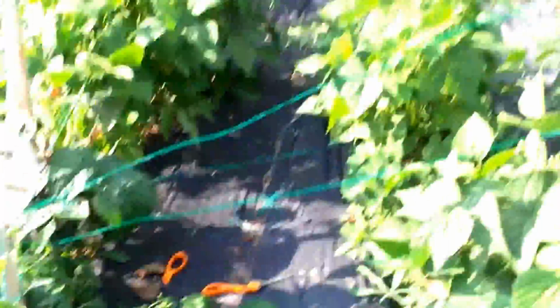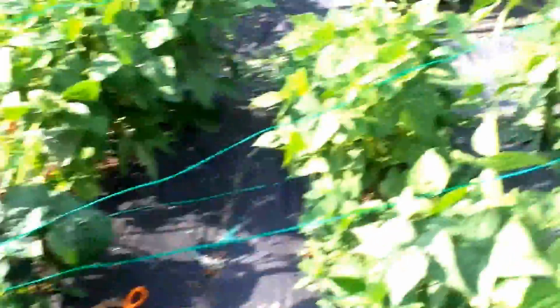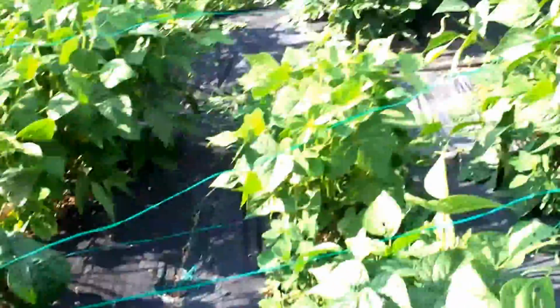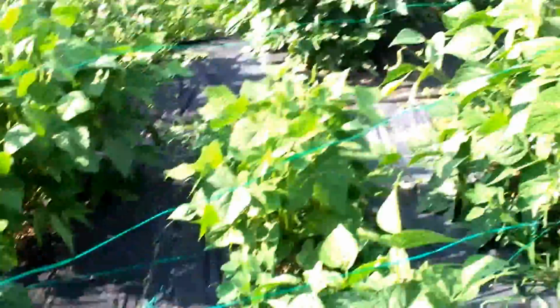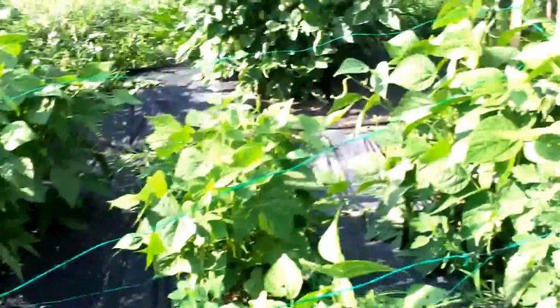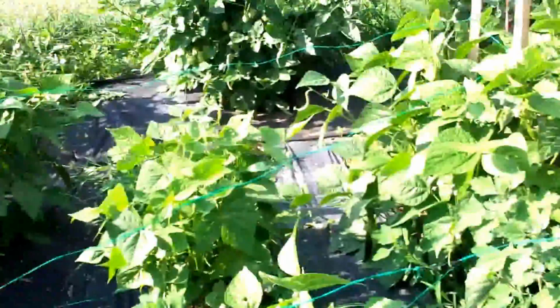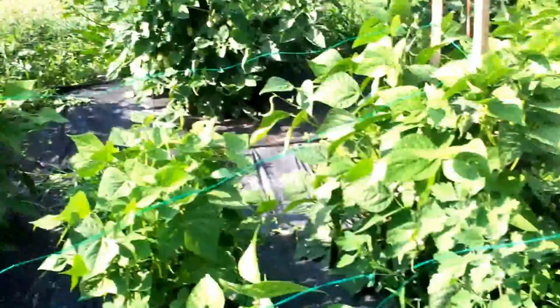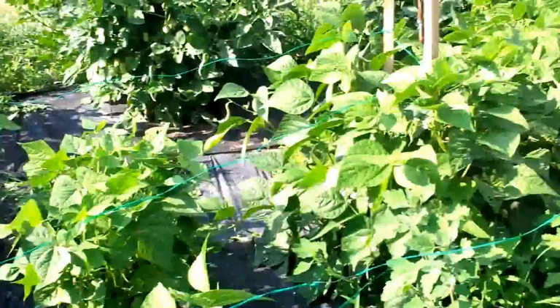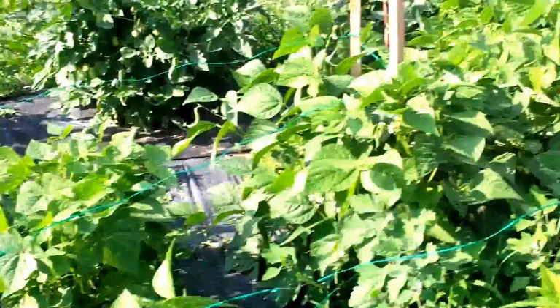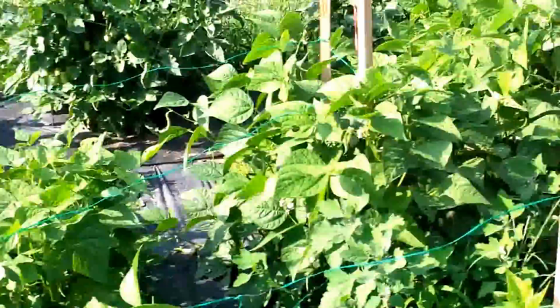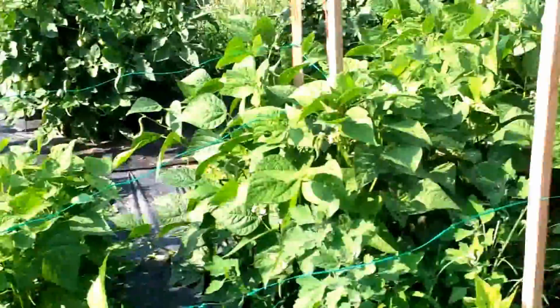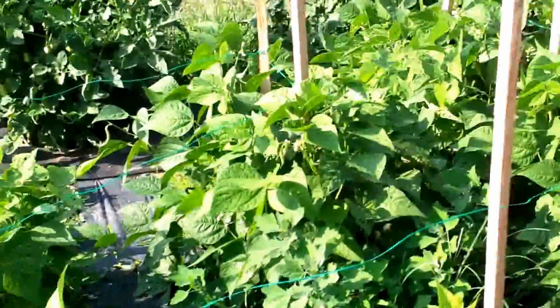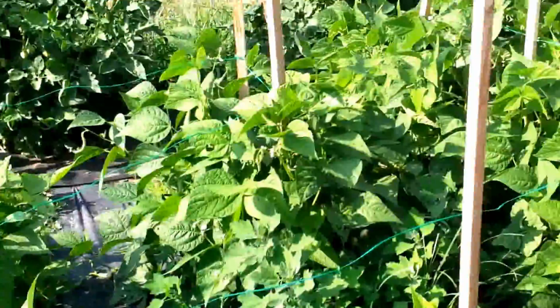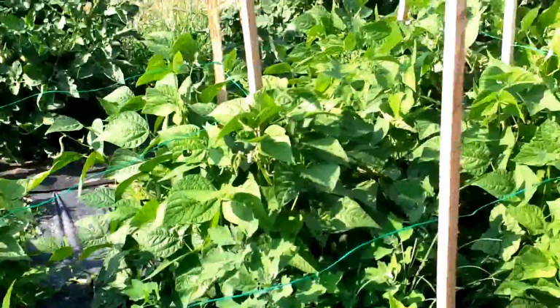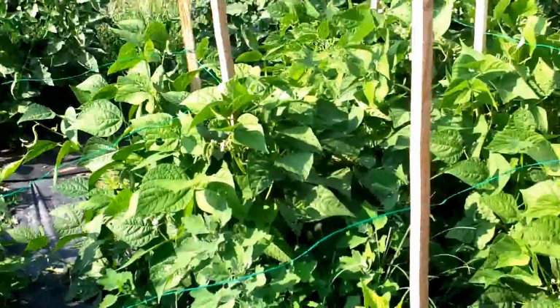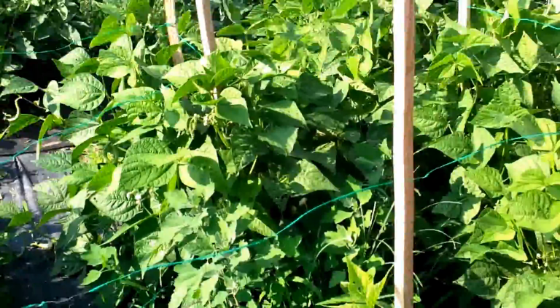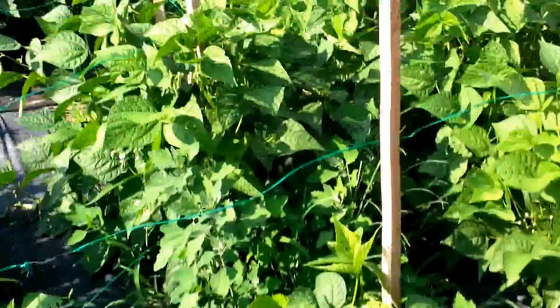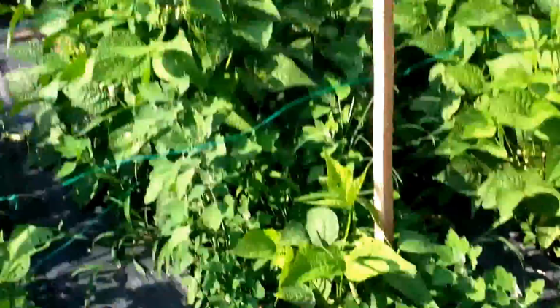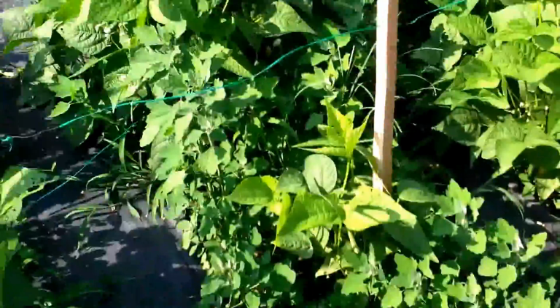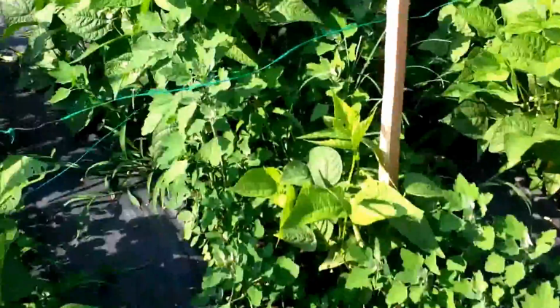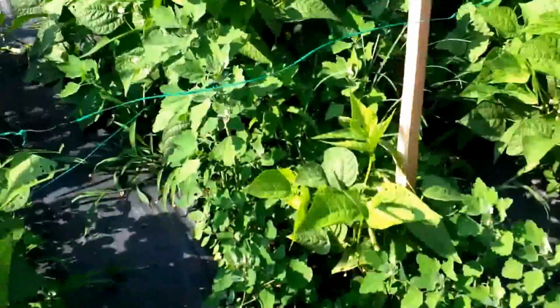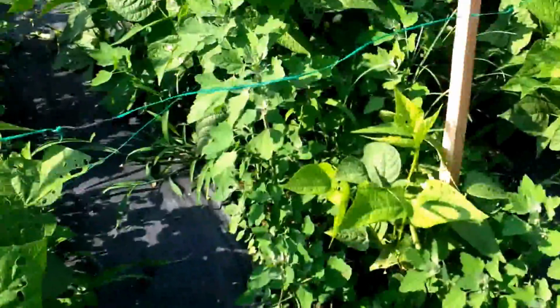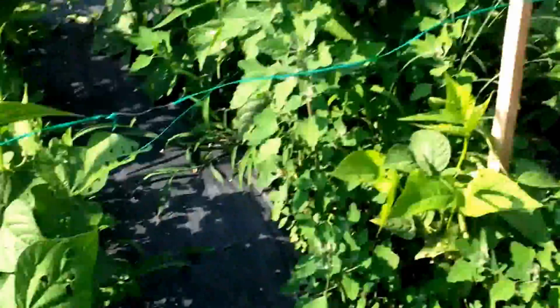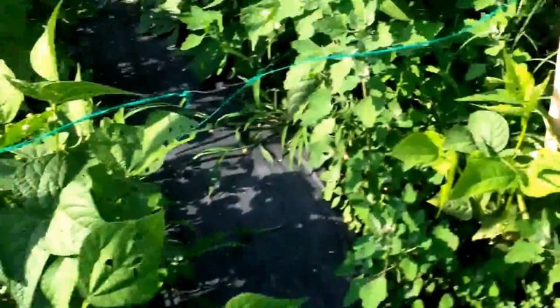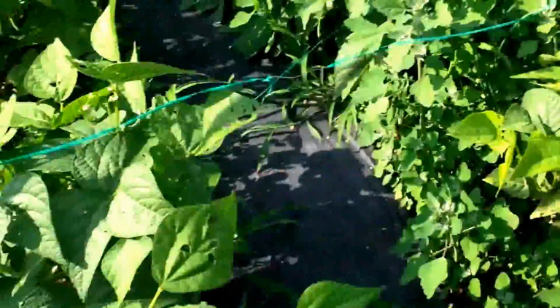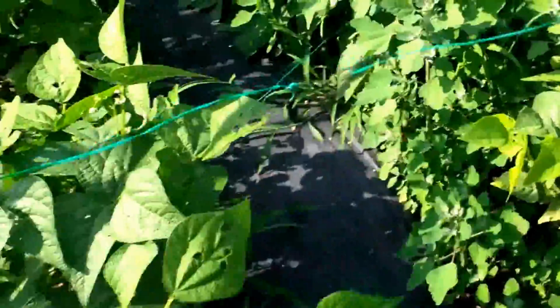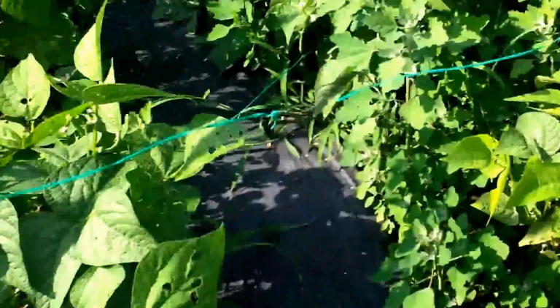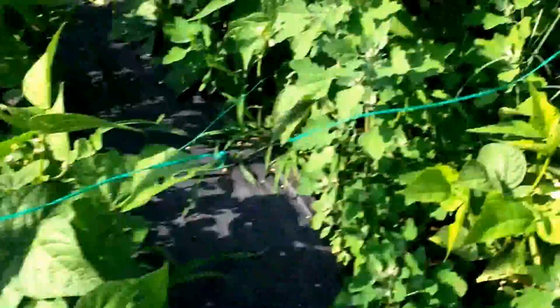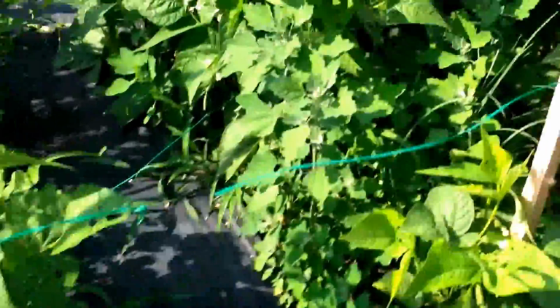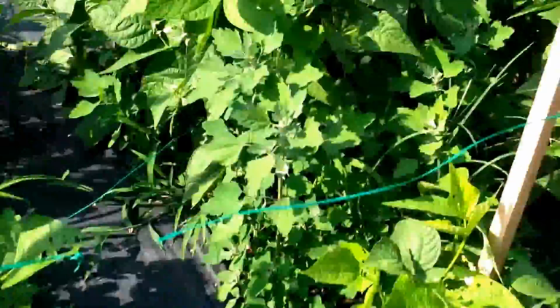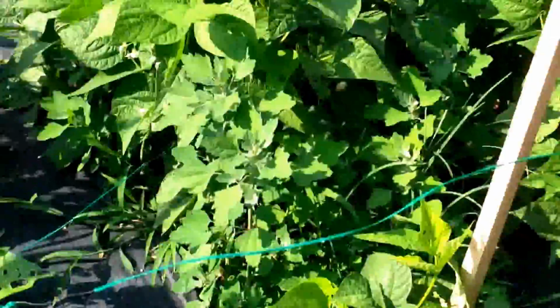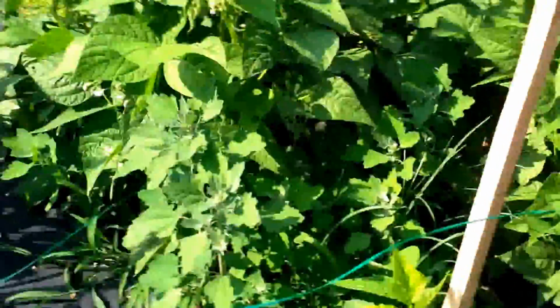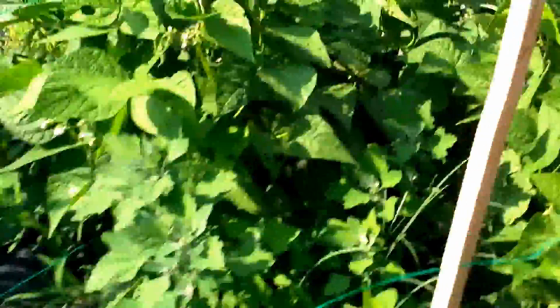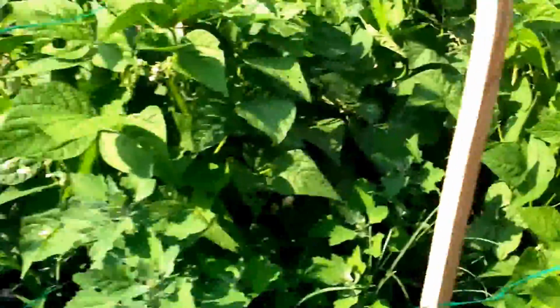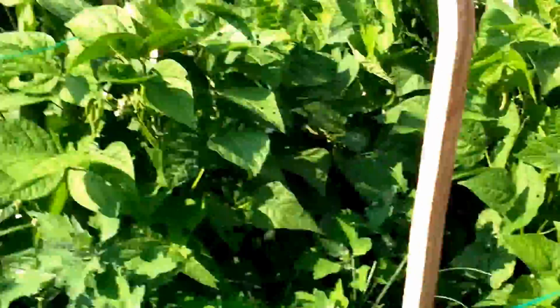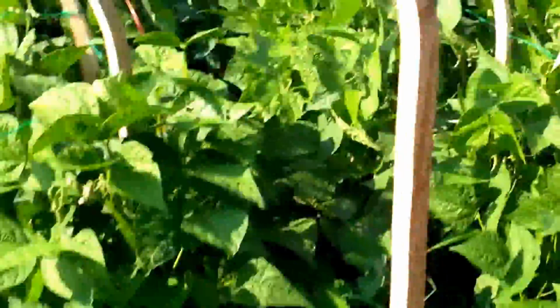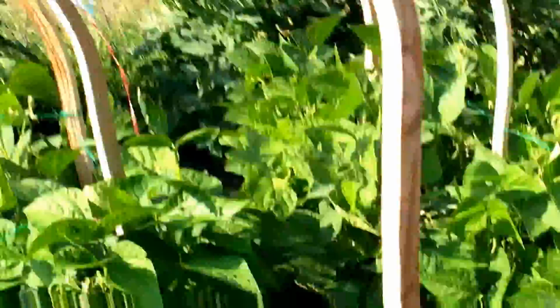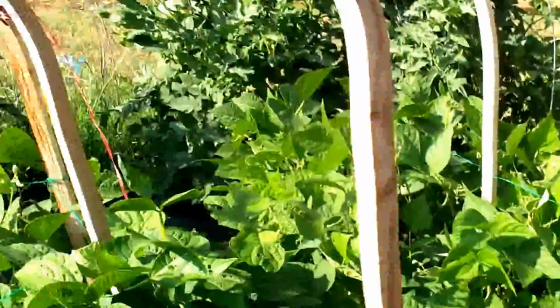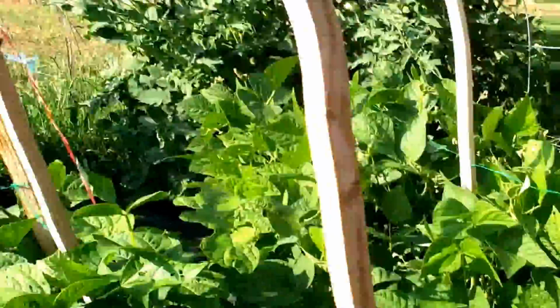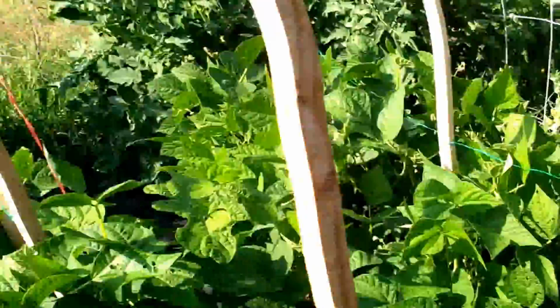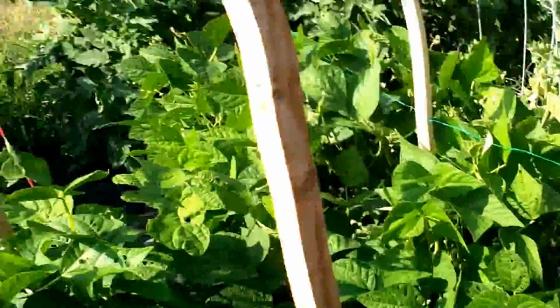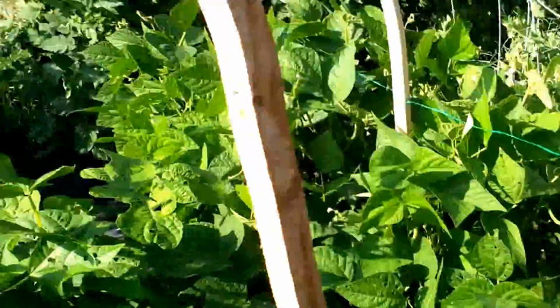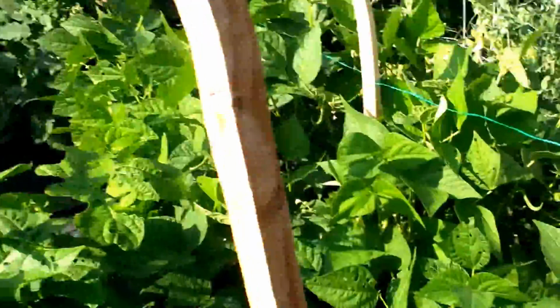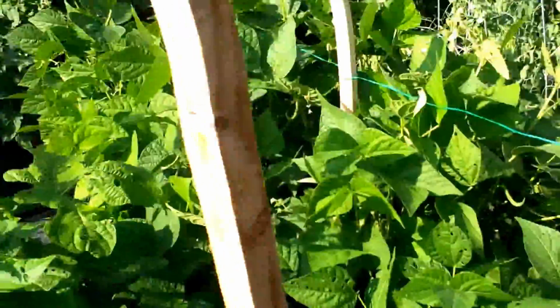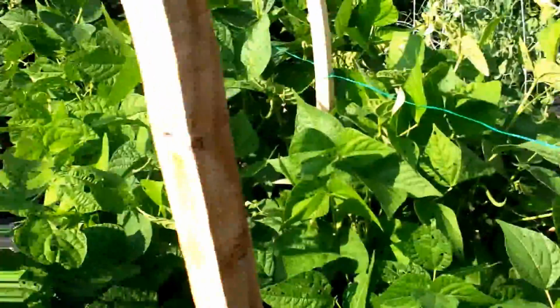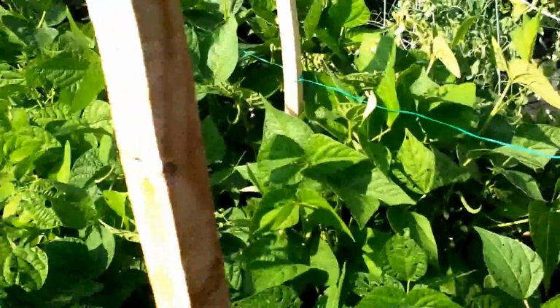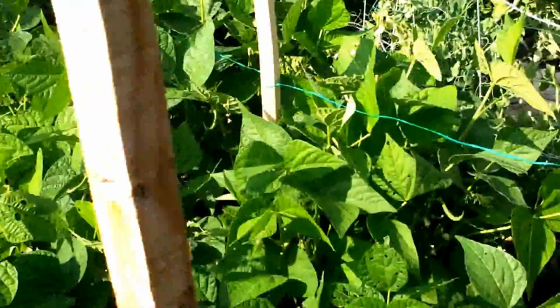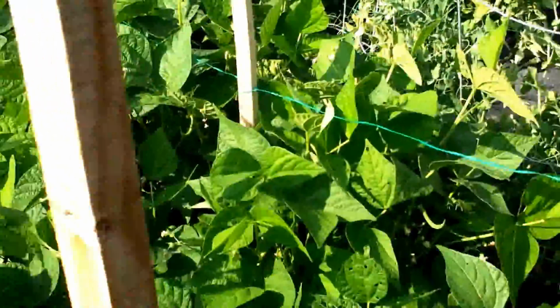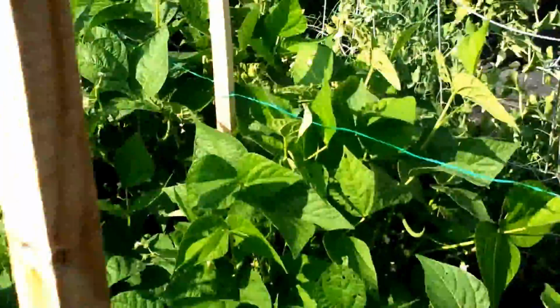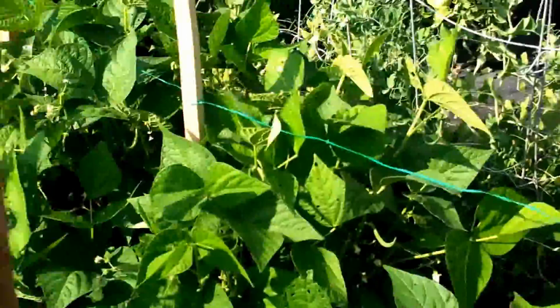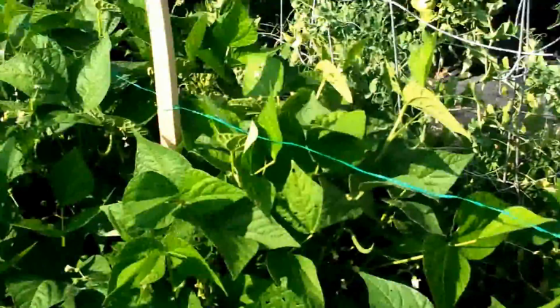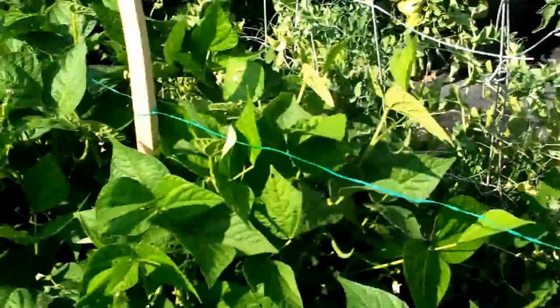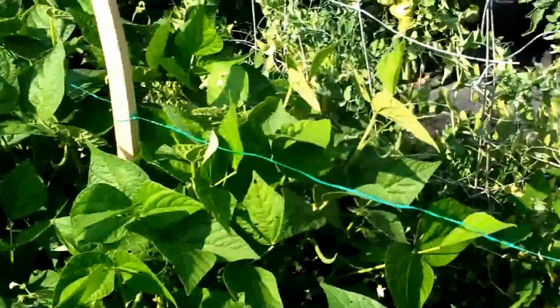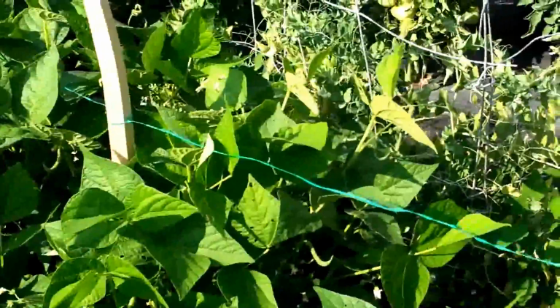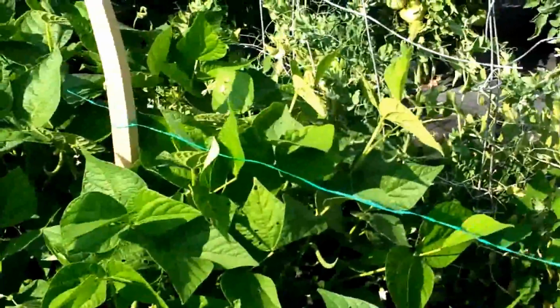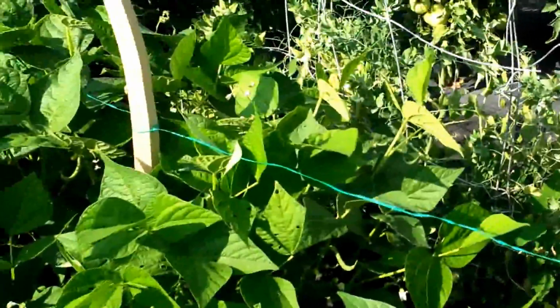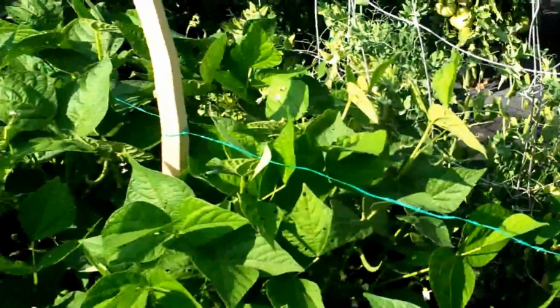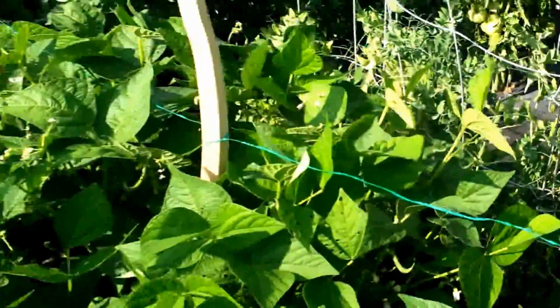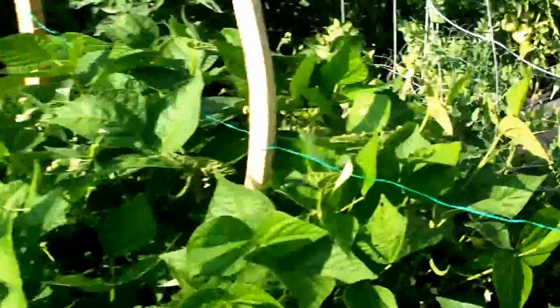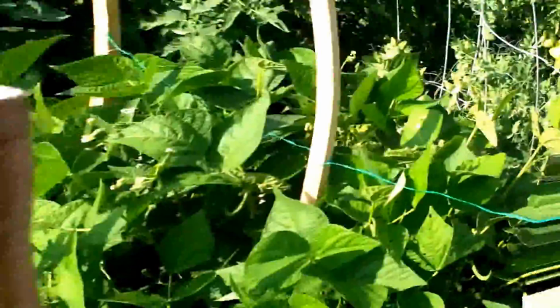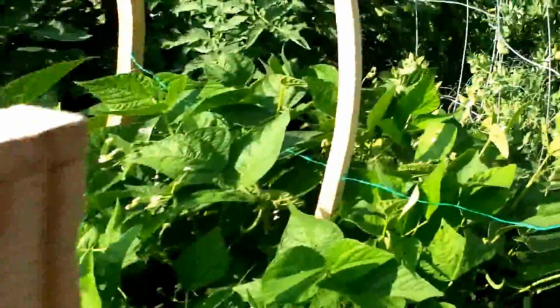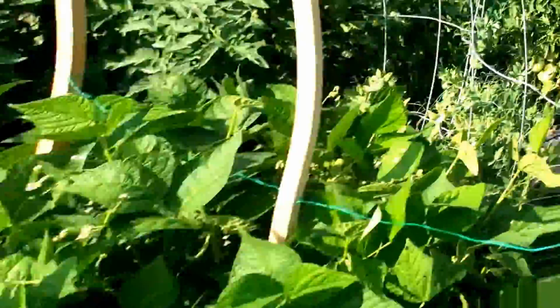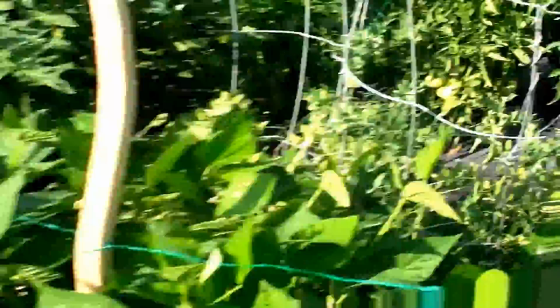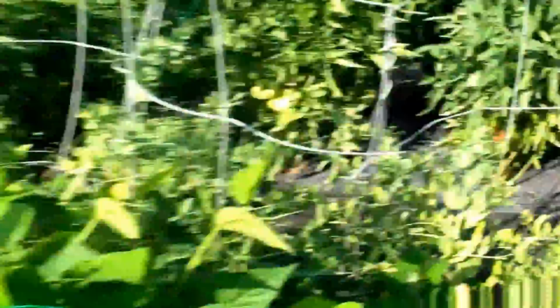Beans there — harvested a buttload of those. There's some beans in there.